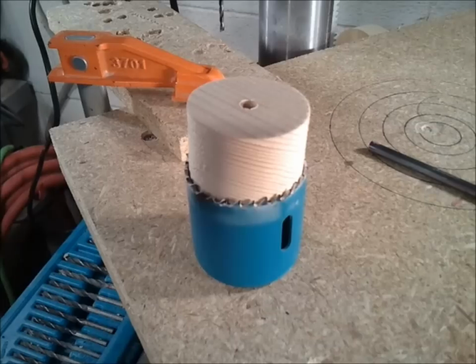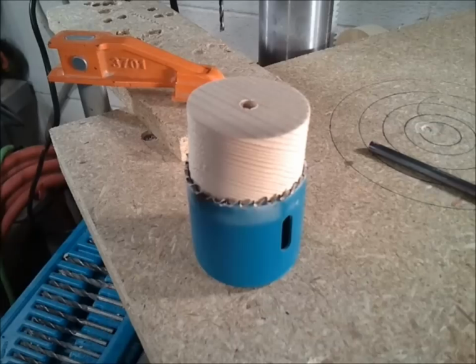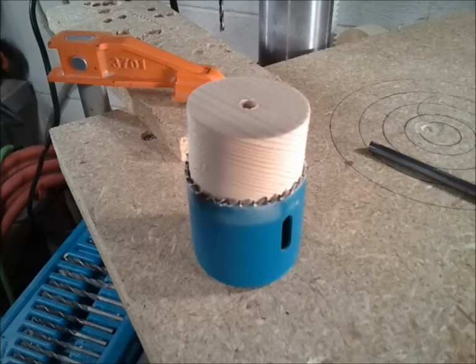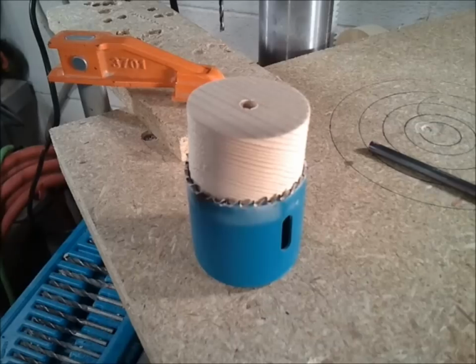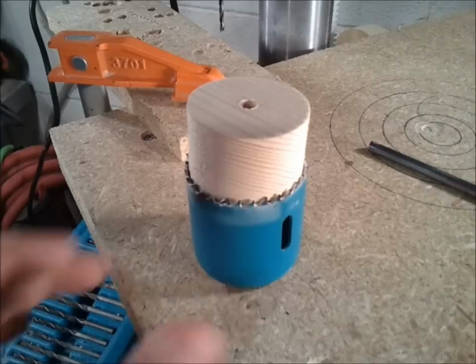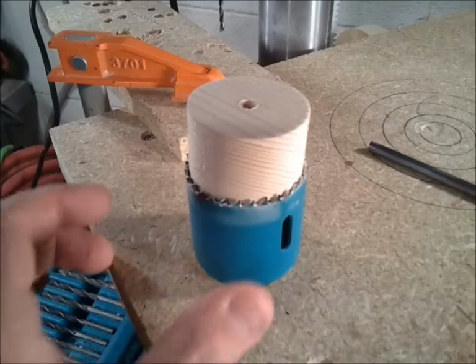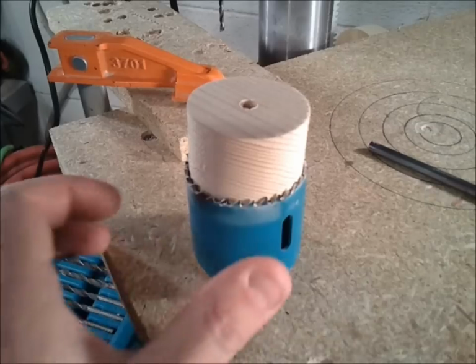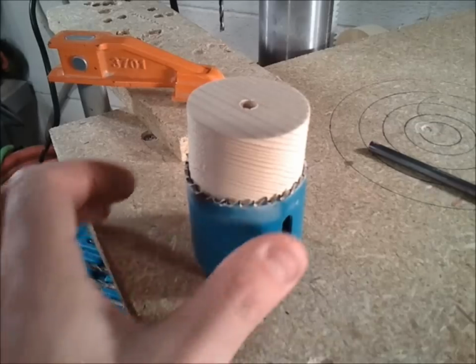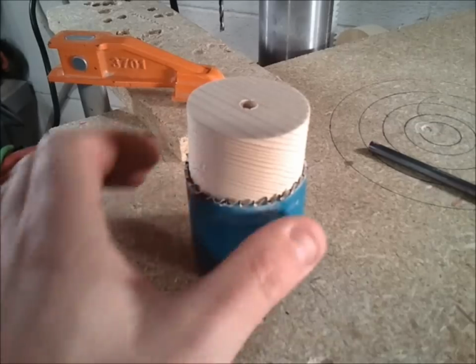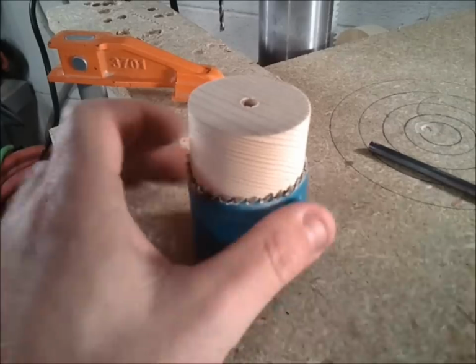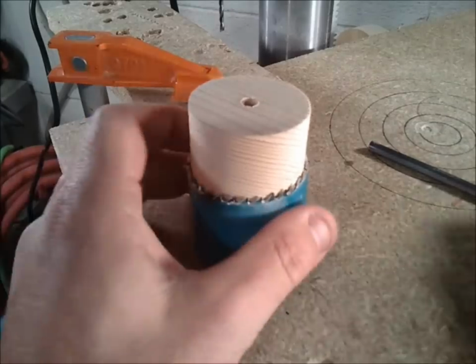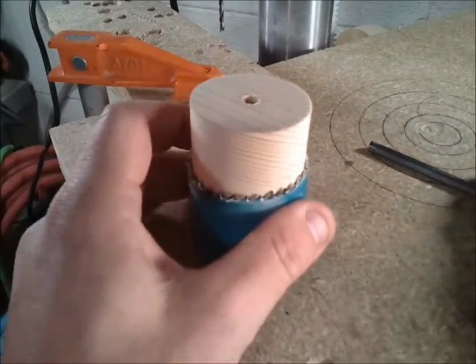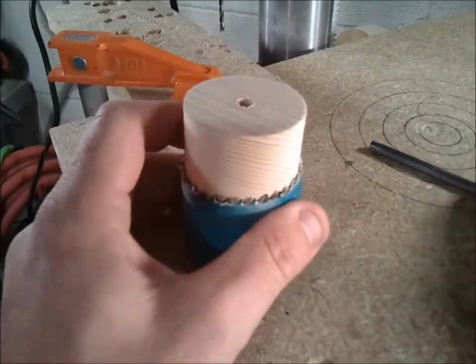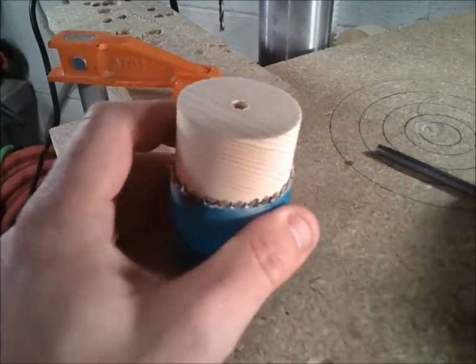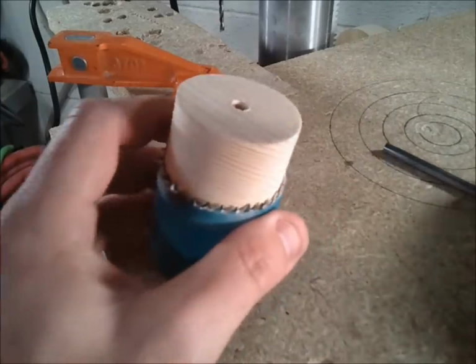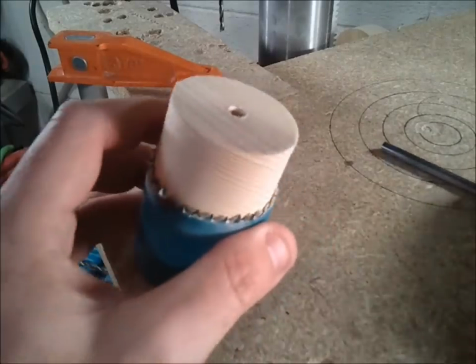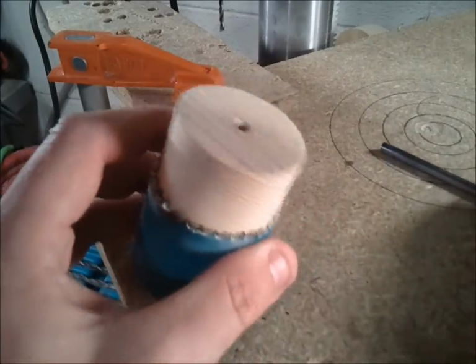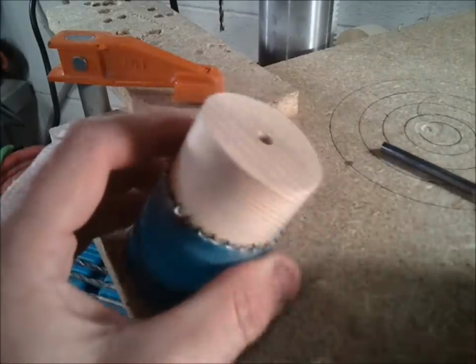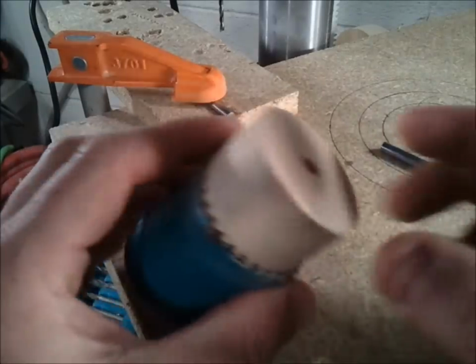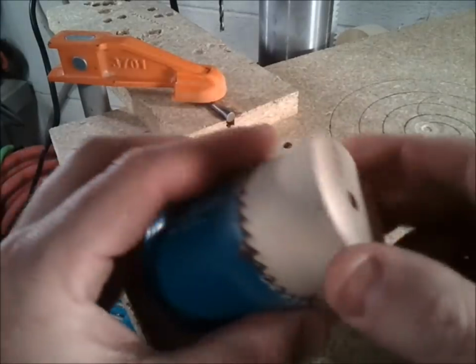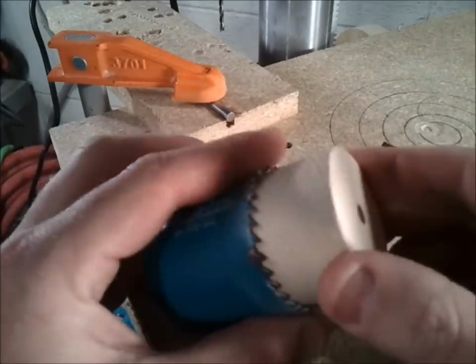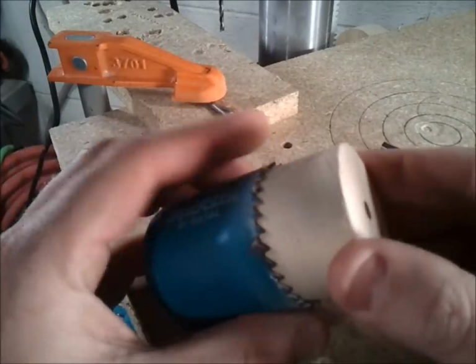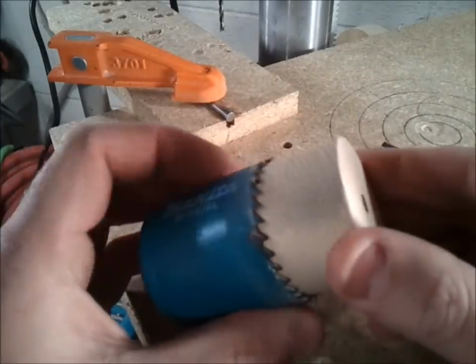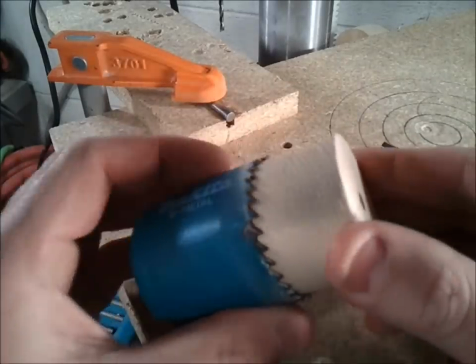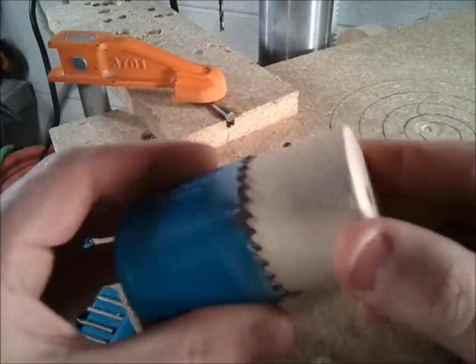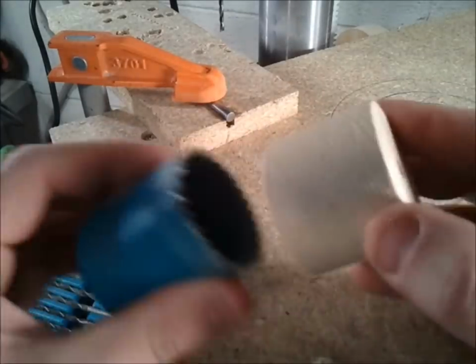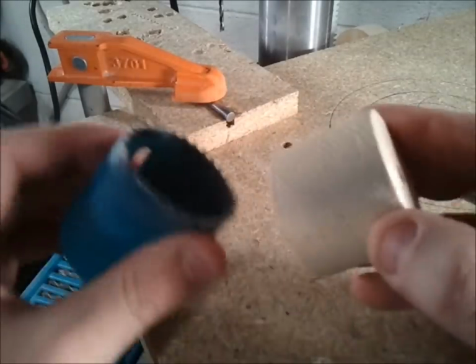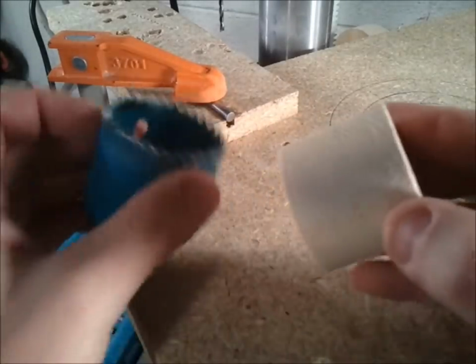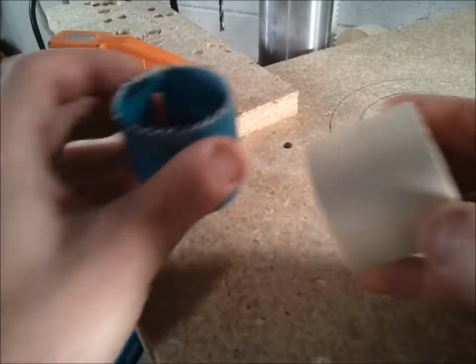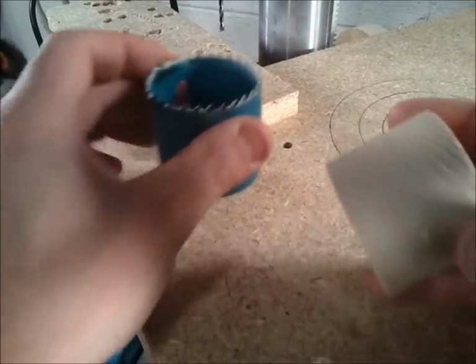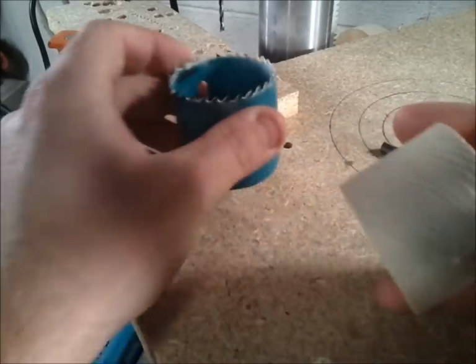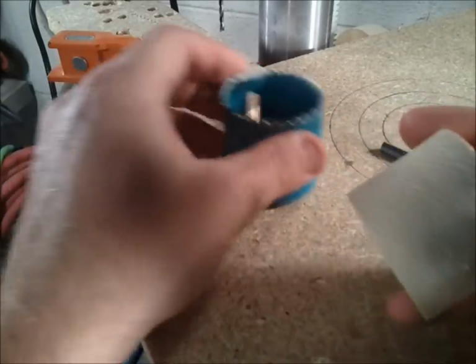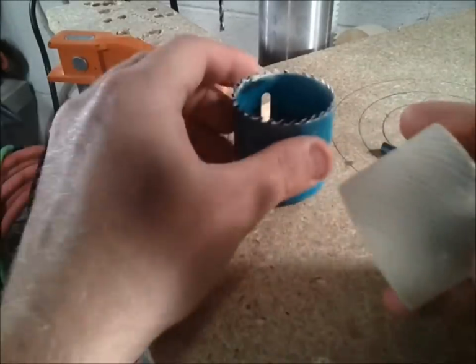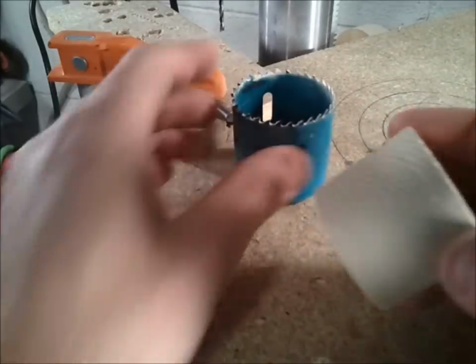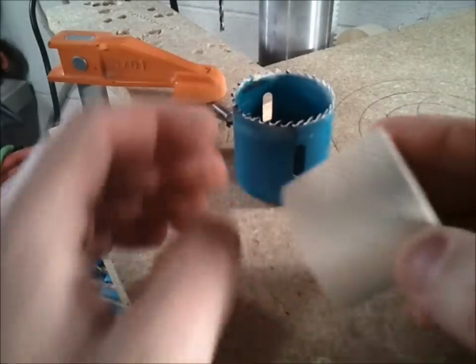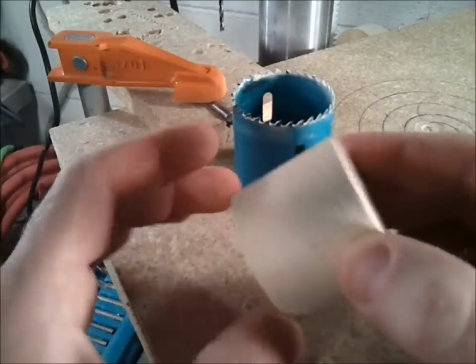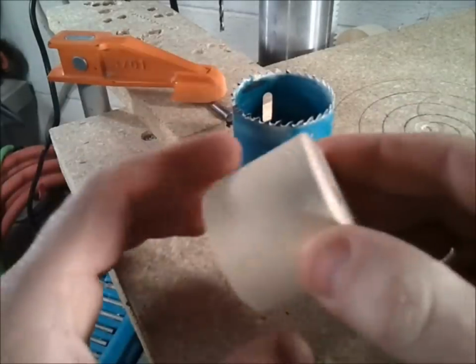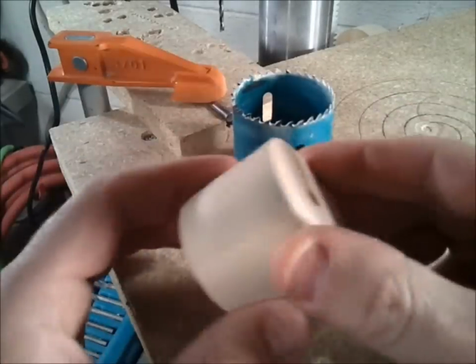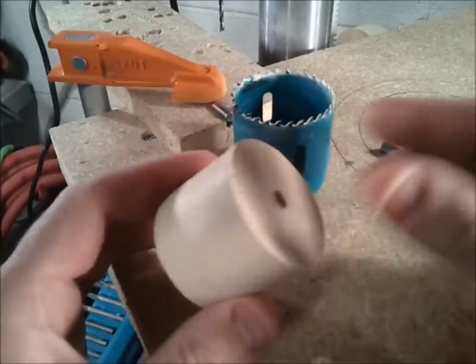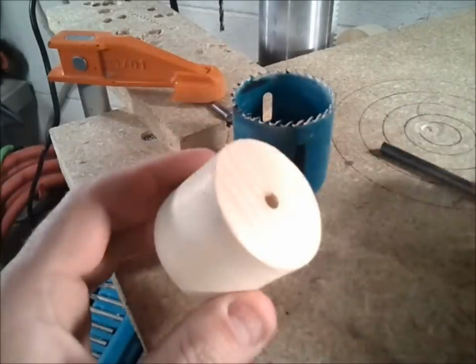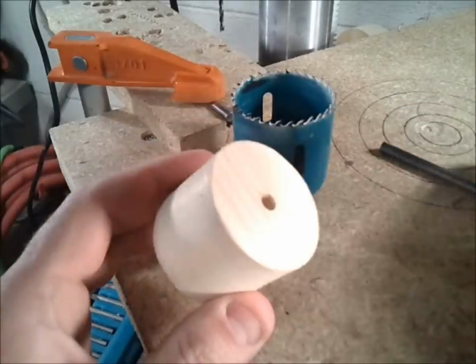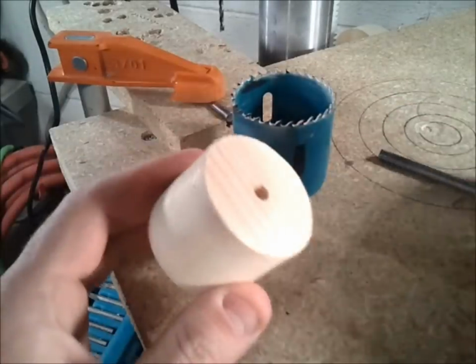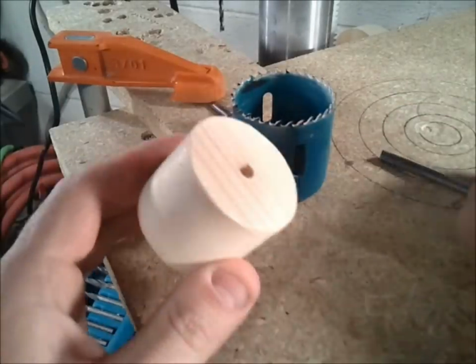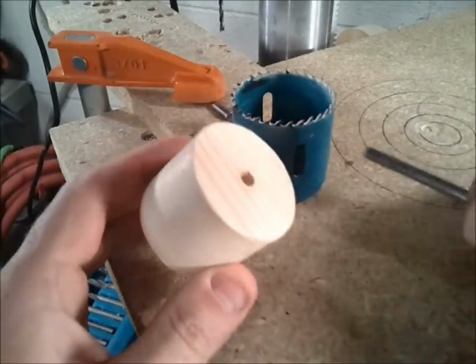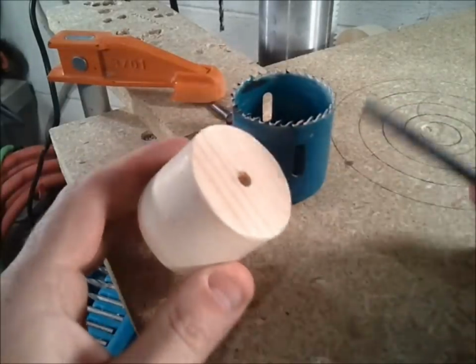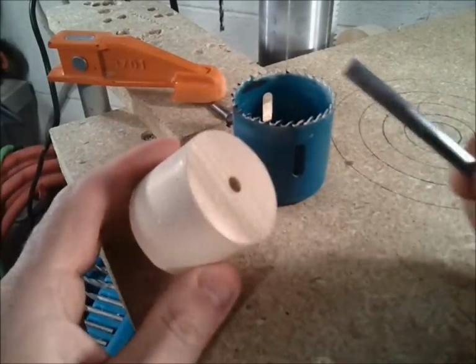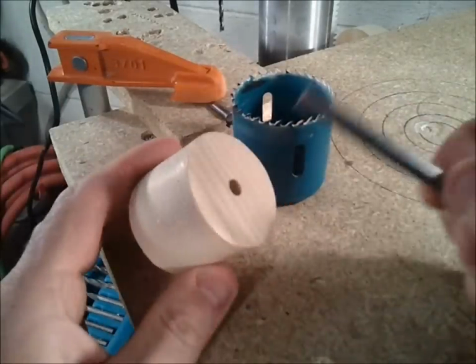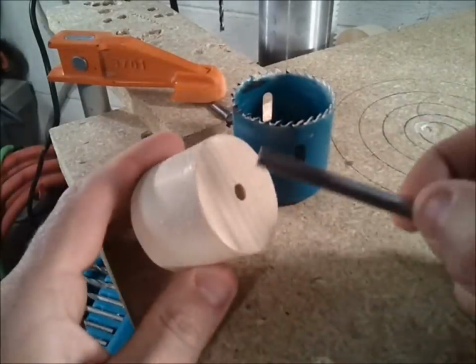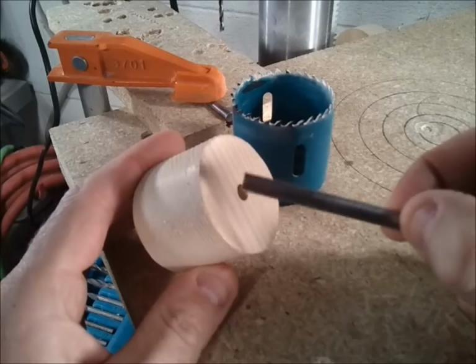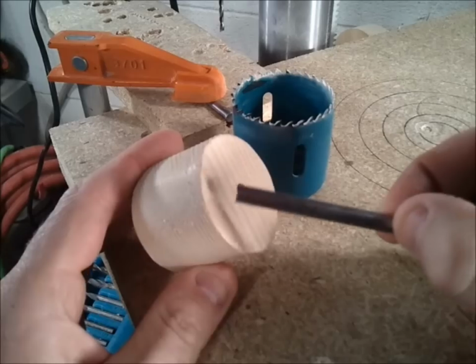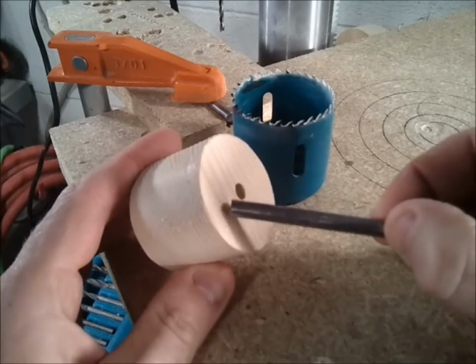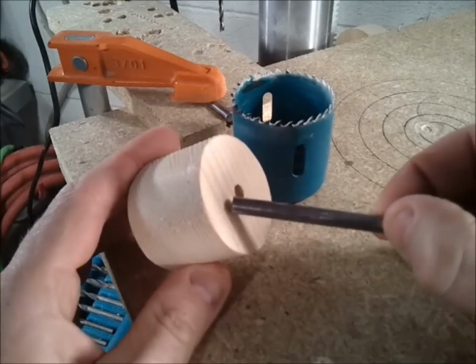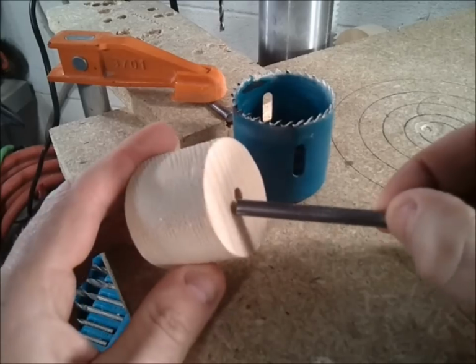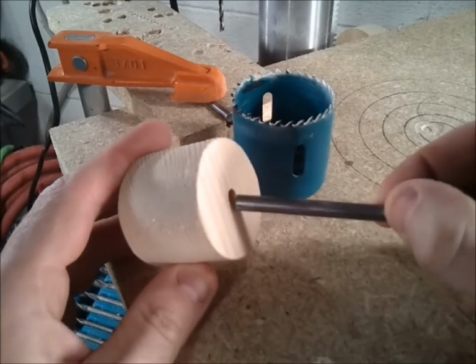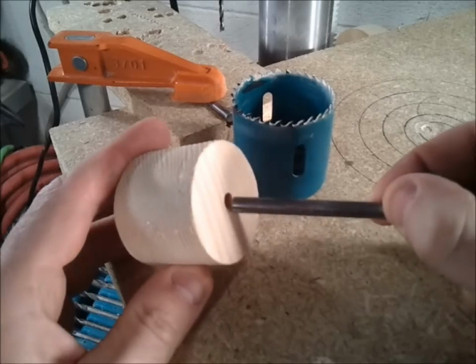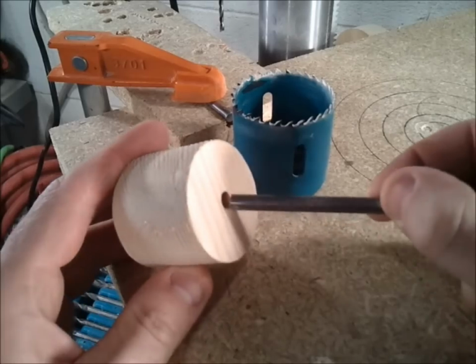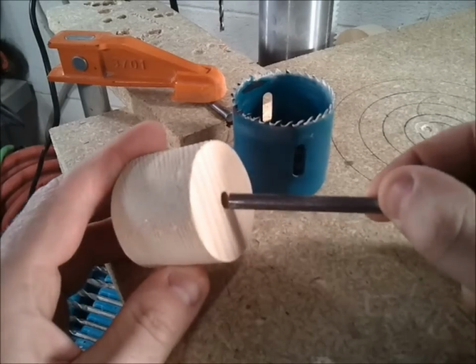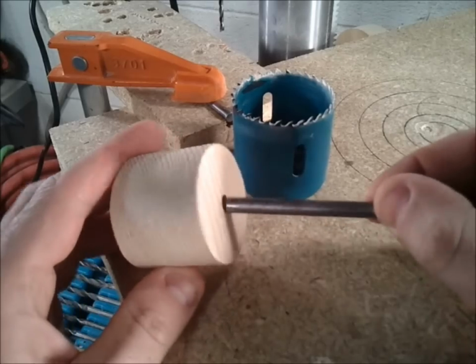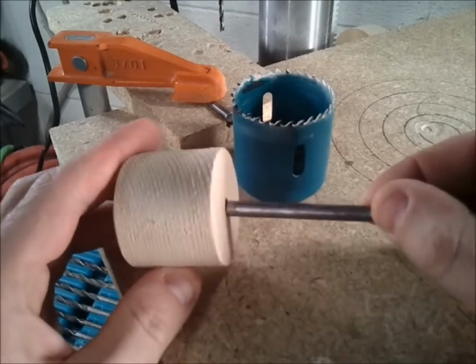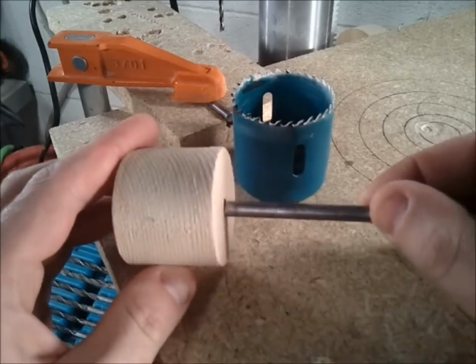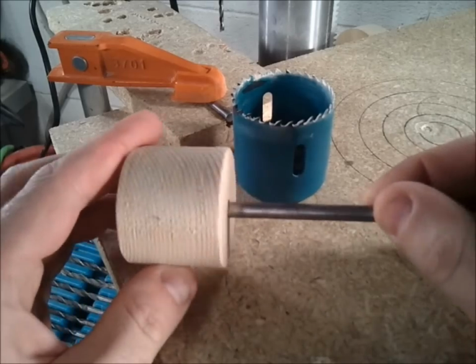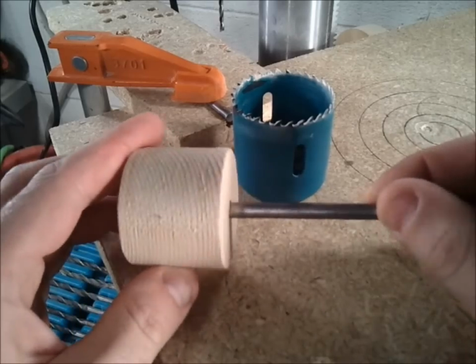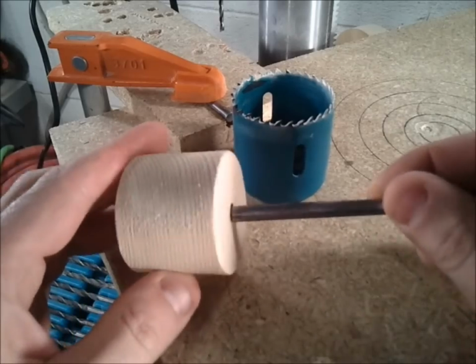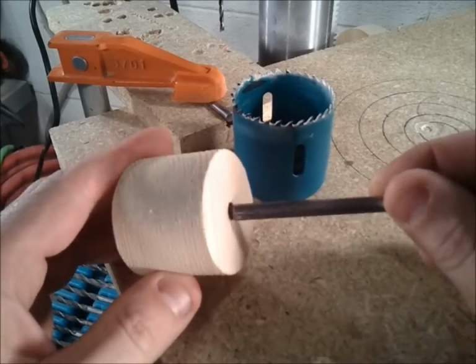The pilot bit for the hole saw was conveniently a quarter of an inch, which means I can use a quarter inch rod for my spindle.